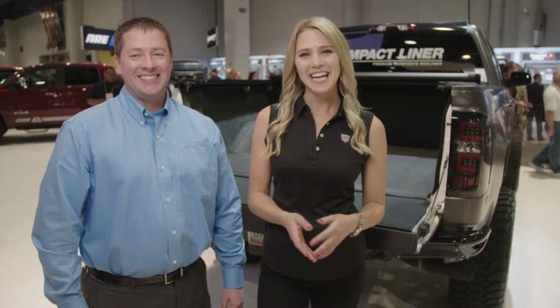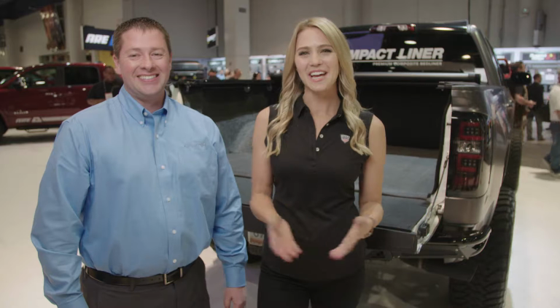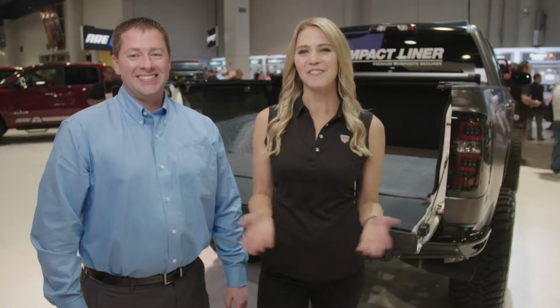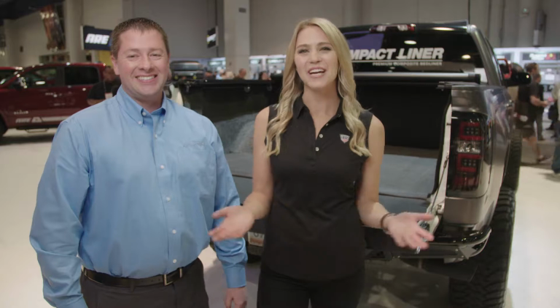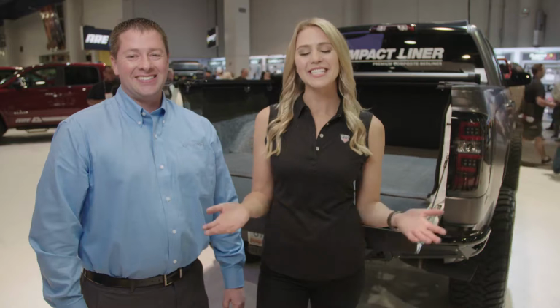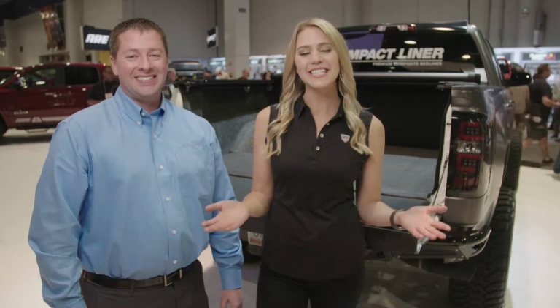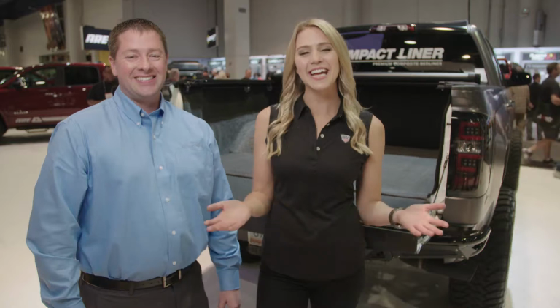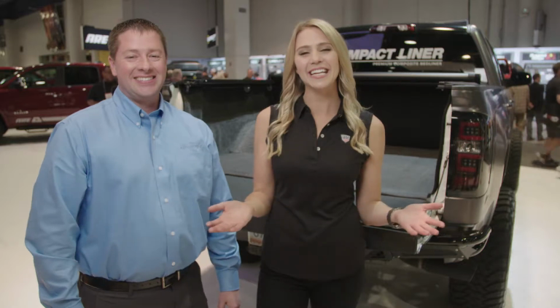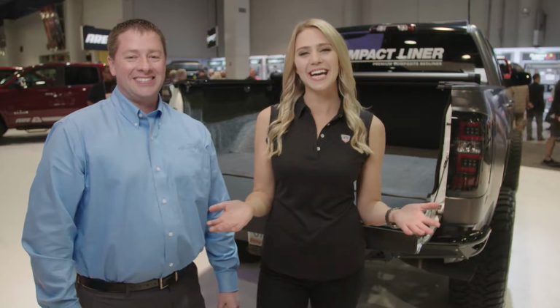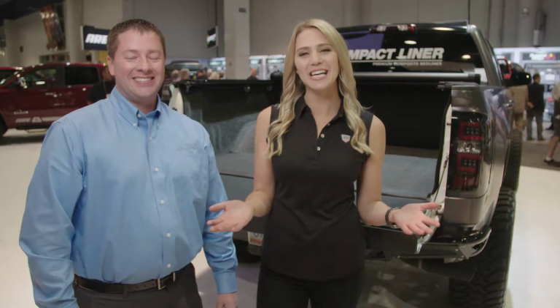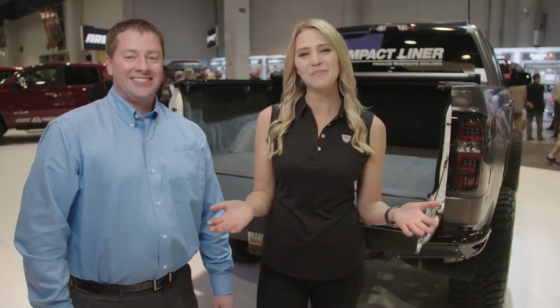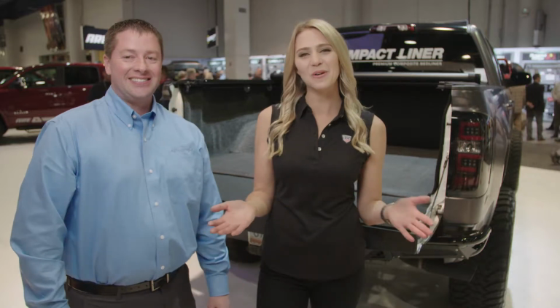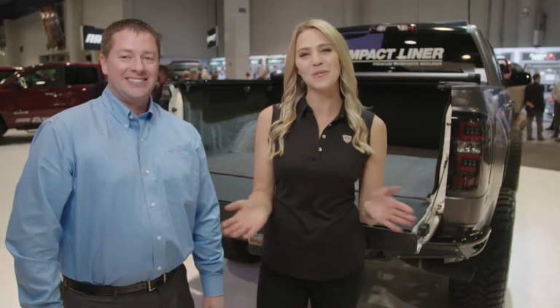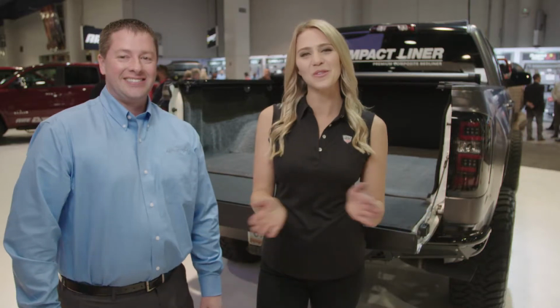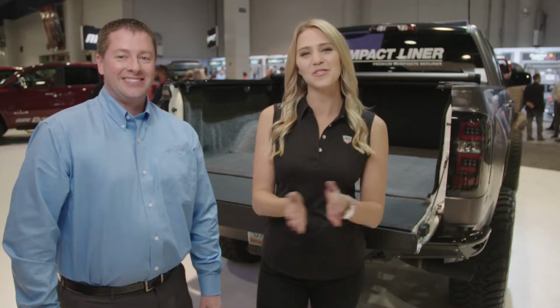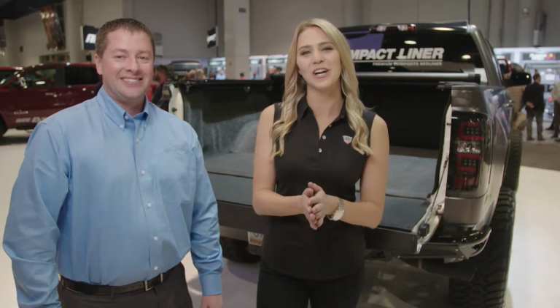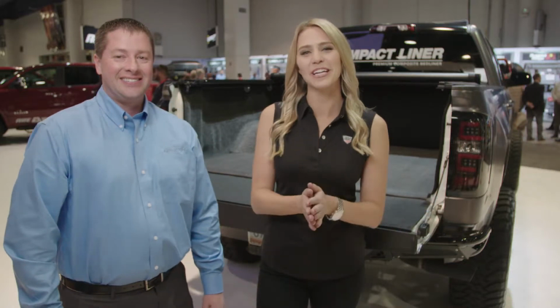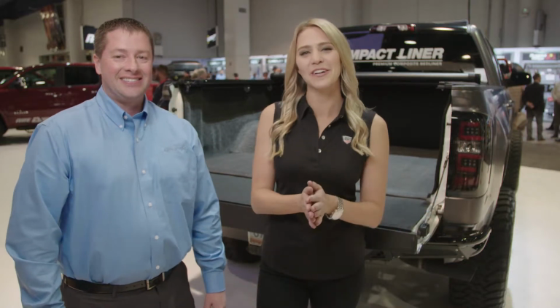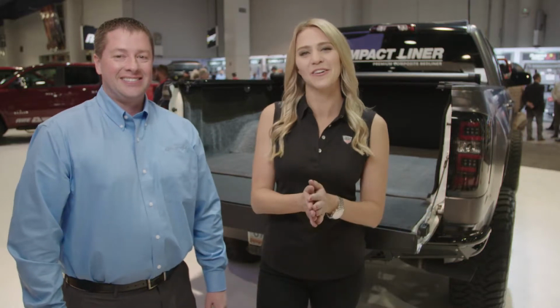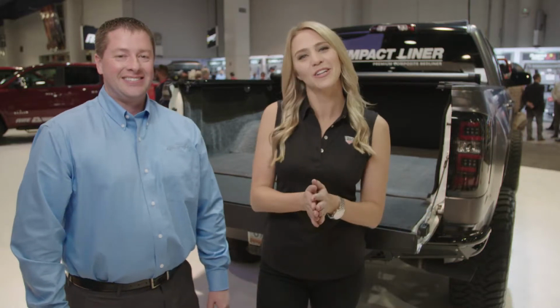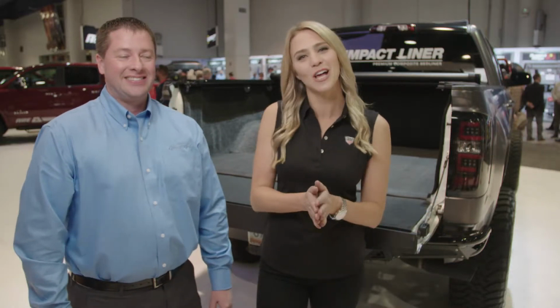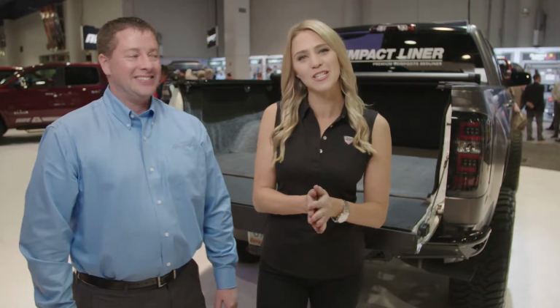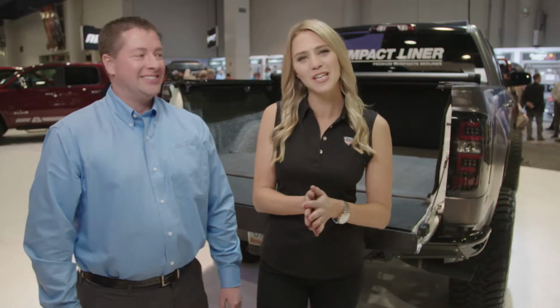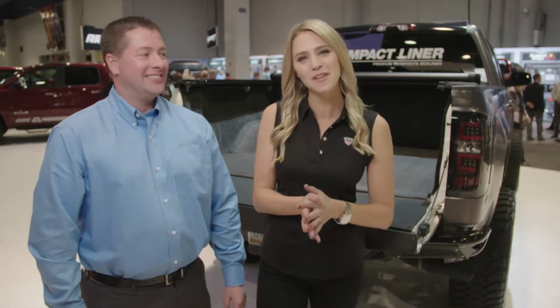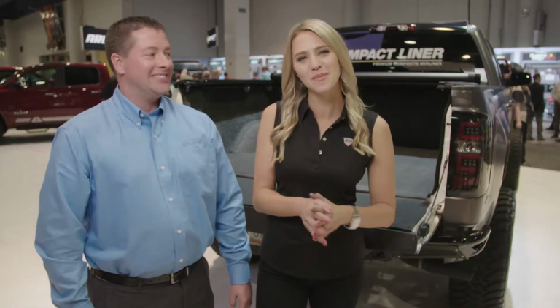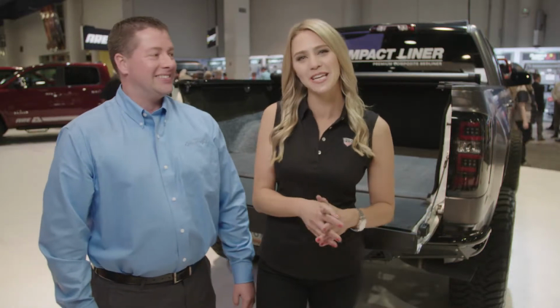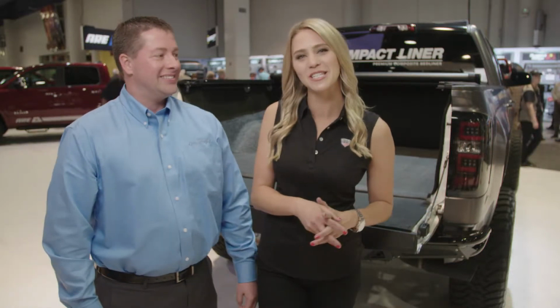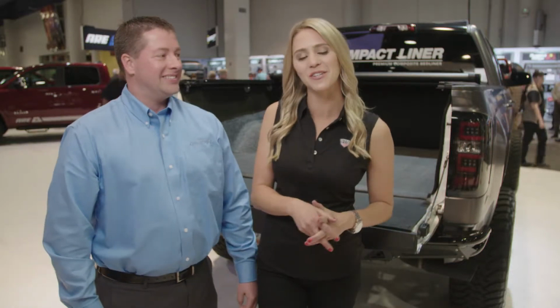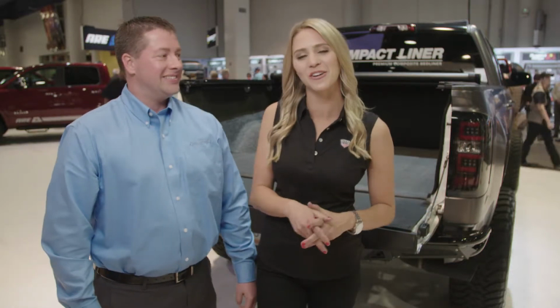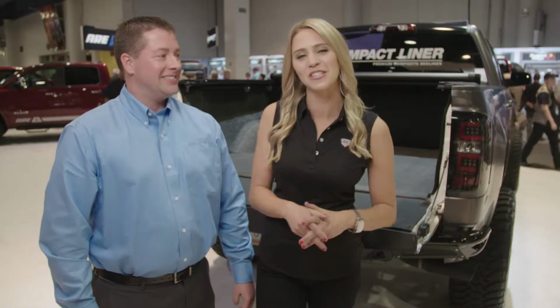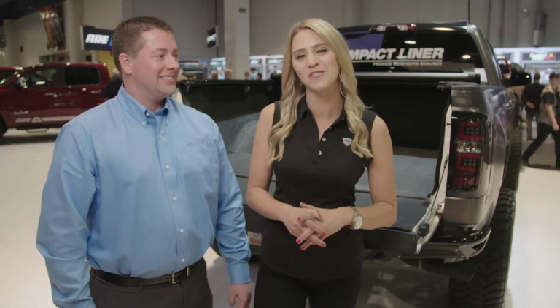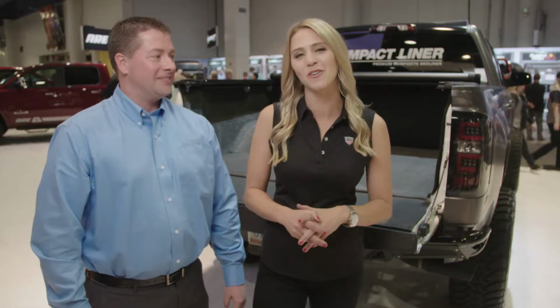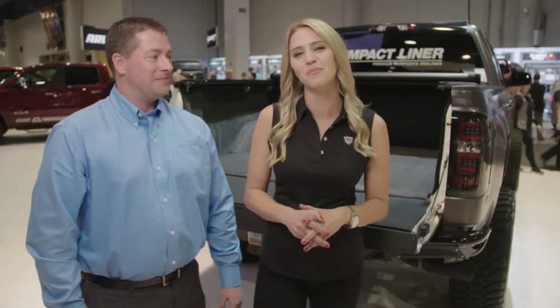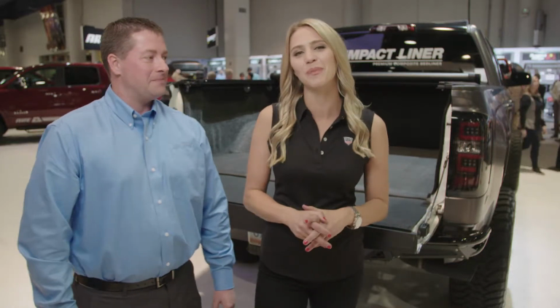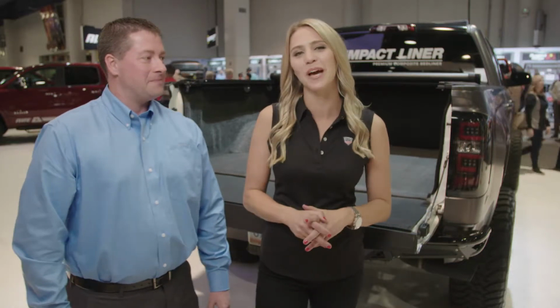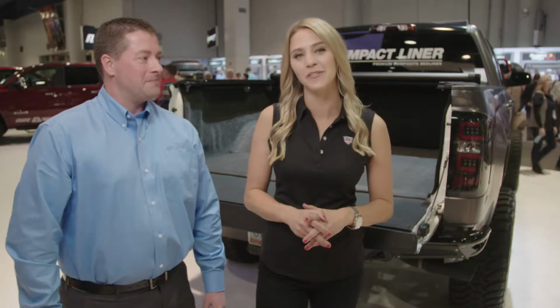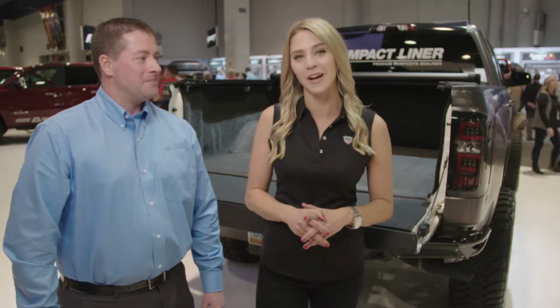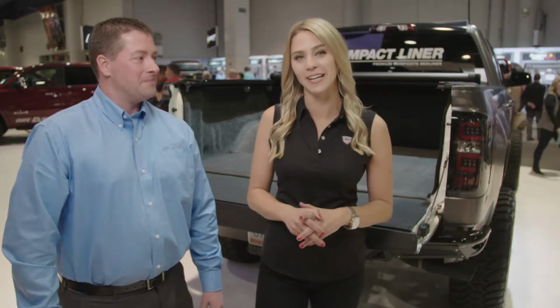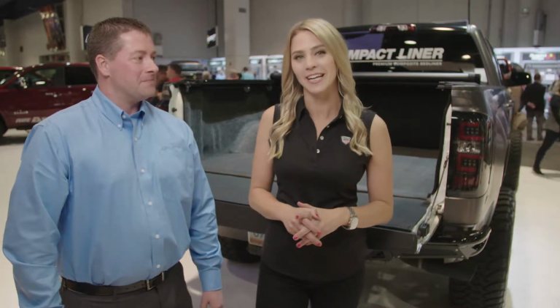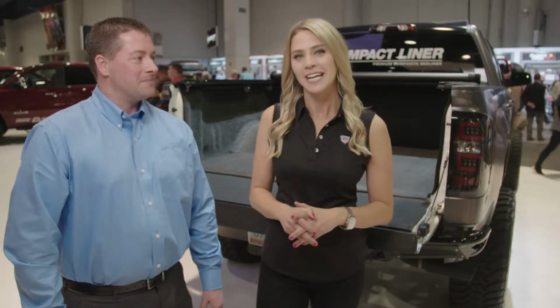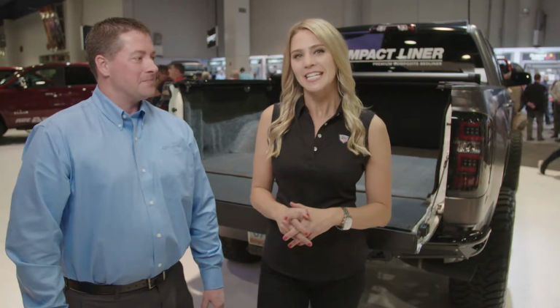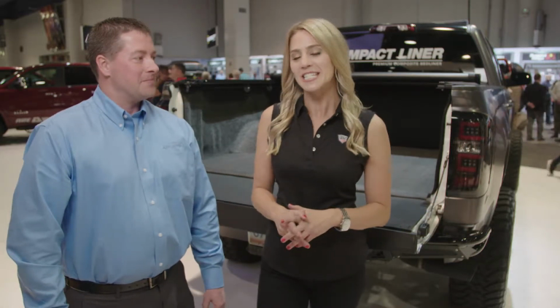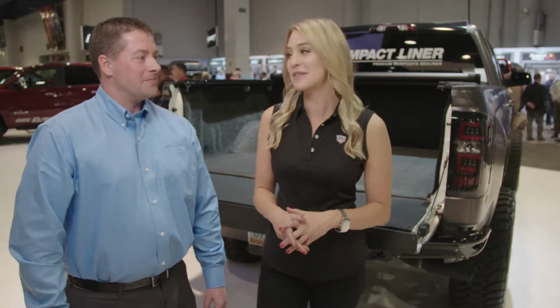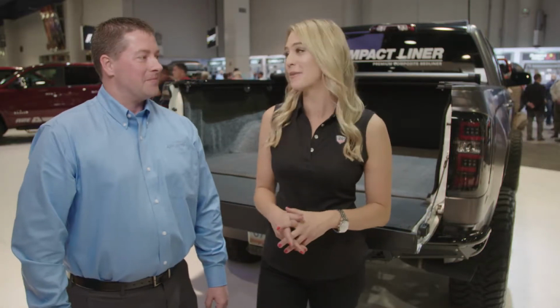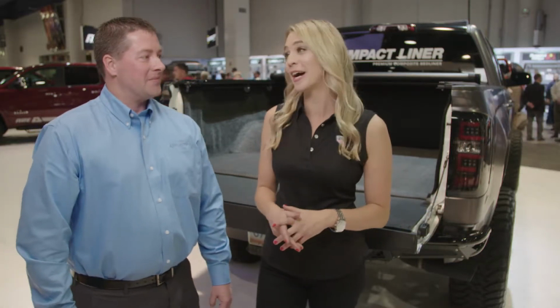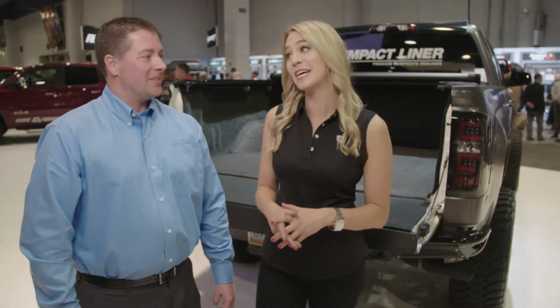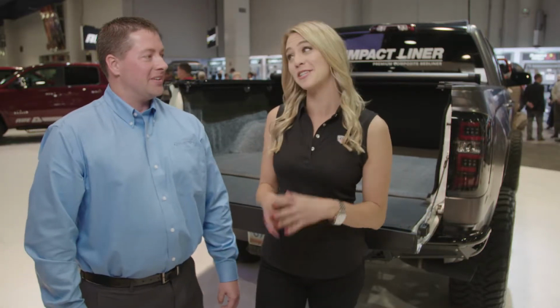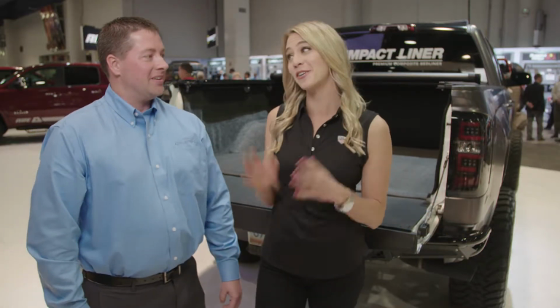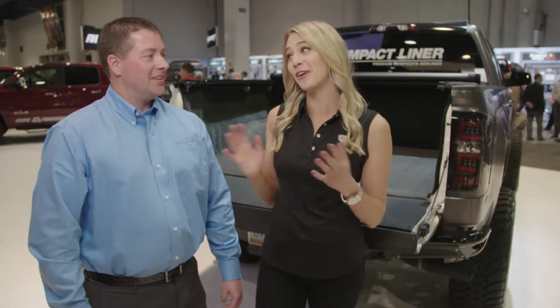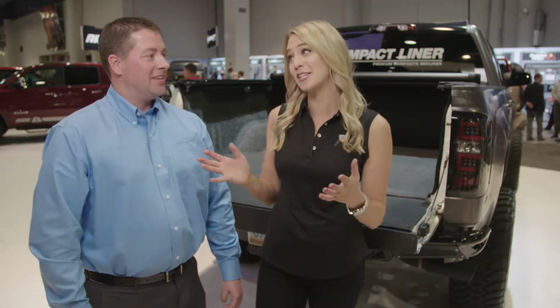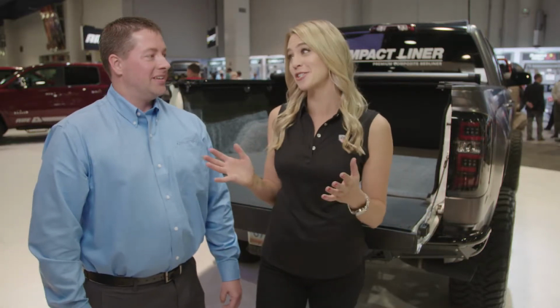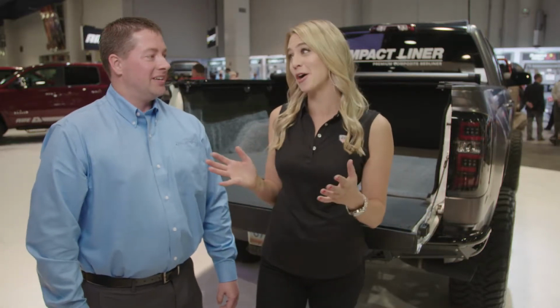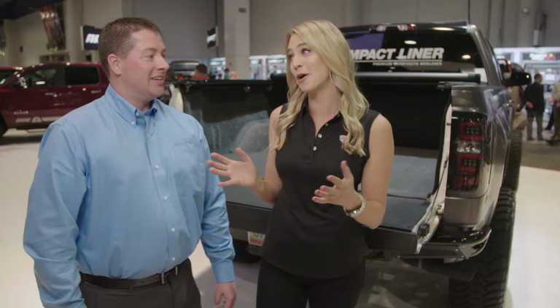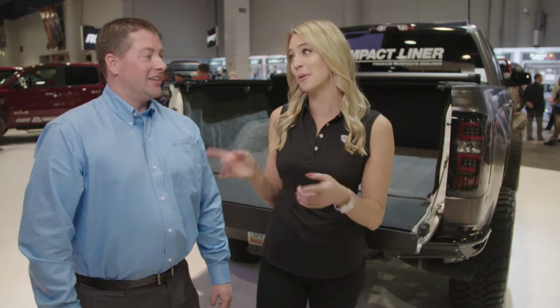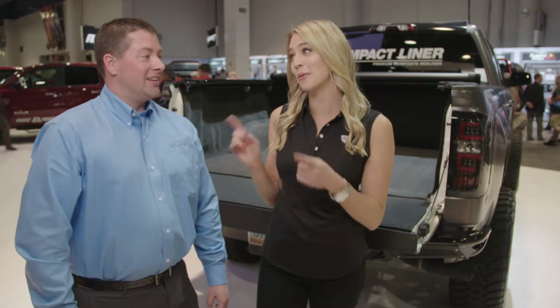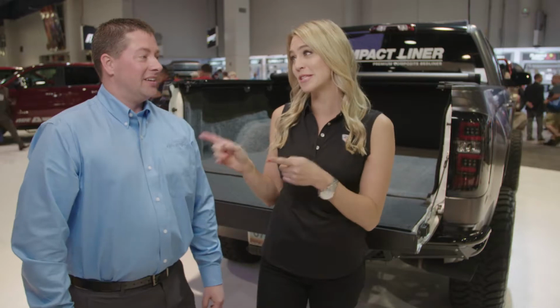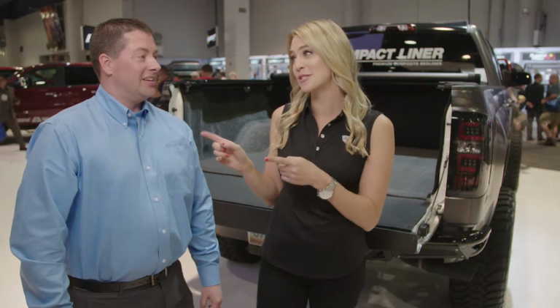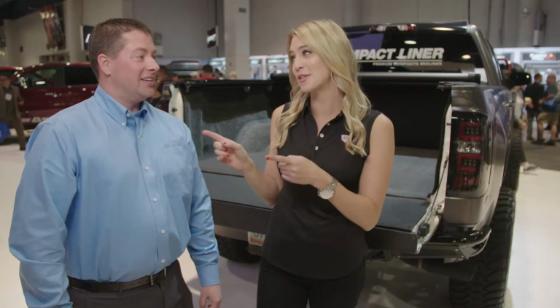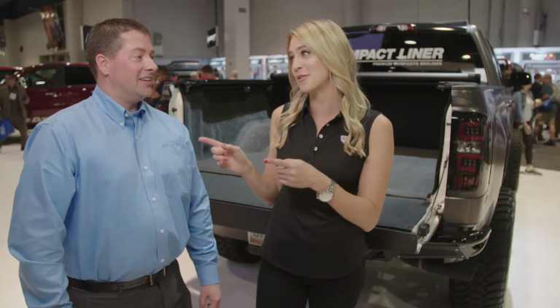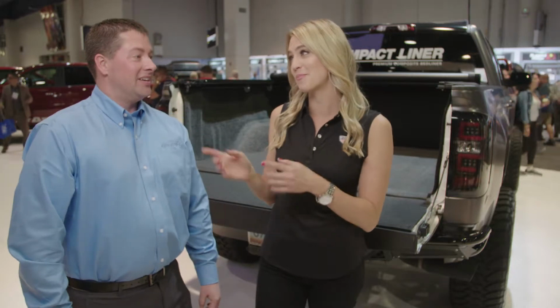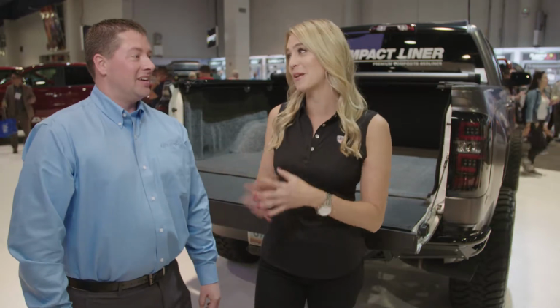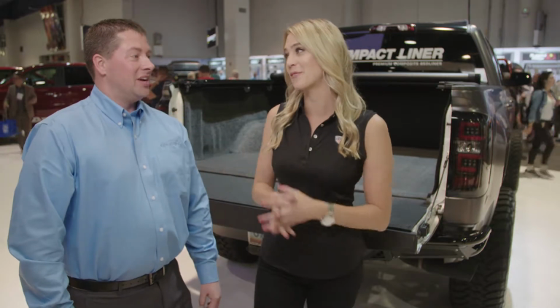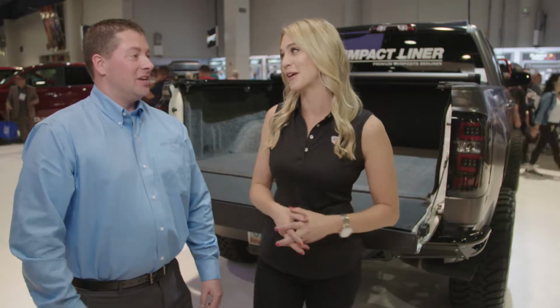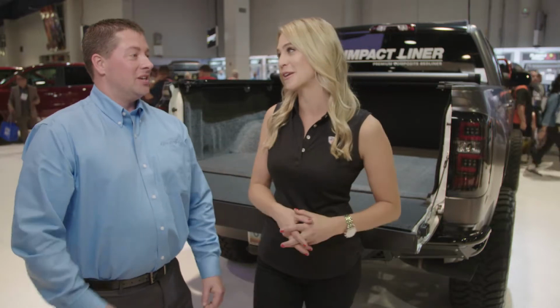Hey friends, Katie Osborn with Truck Hero, and alongside me is Chris from Bedrug. It's a great show, but what's new with Bedrug?